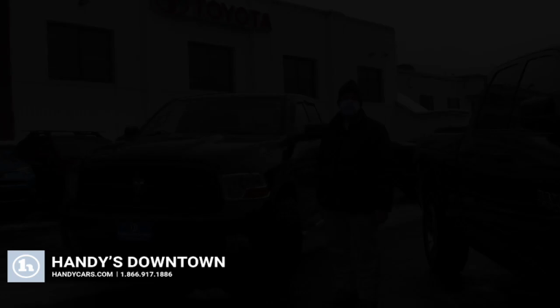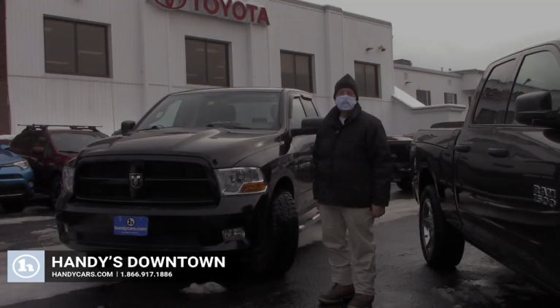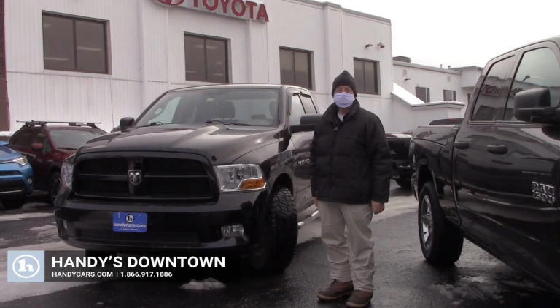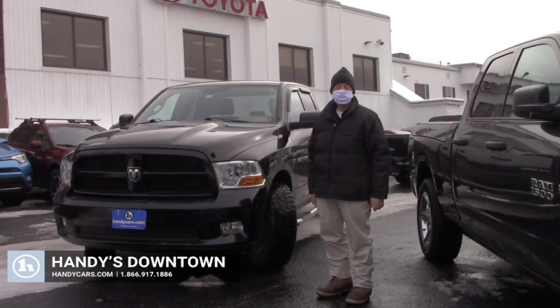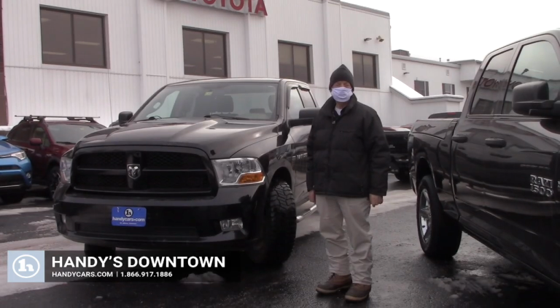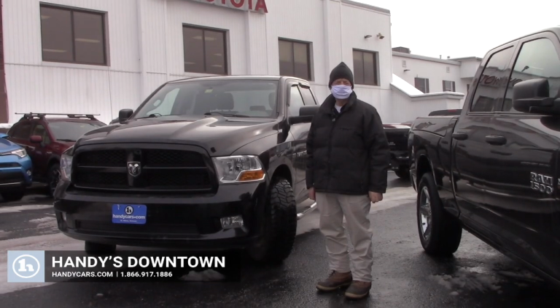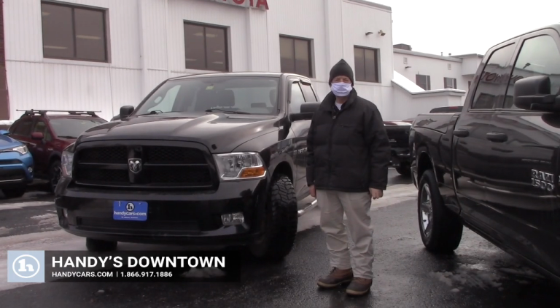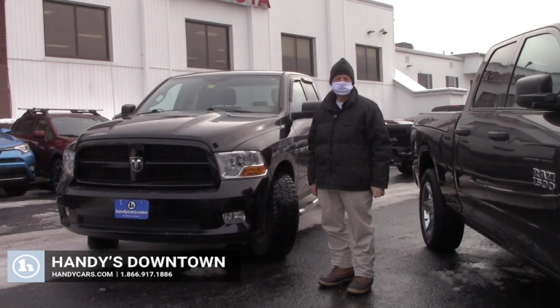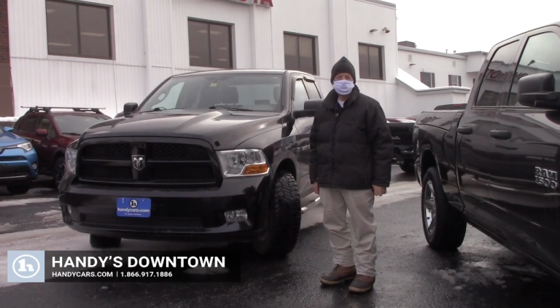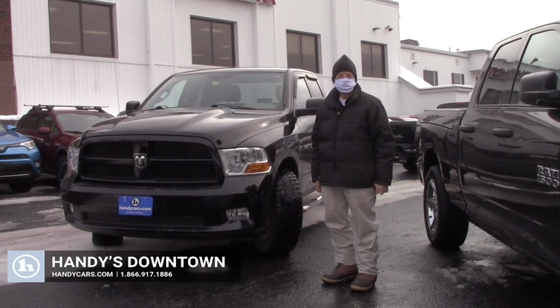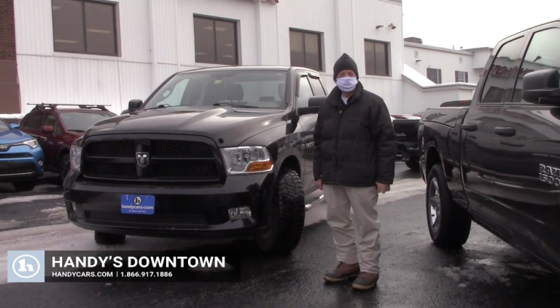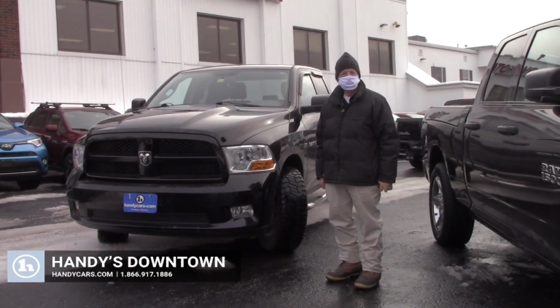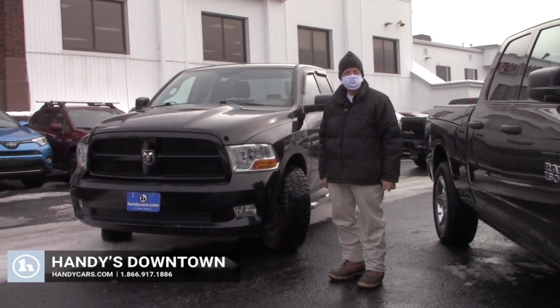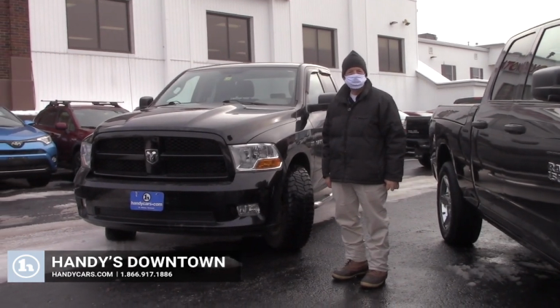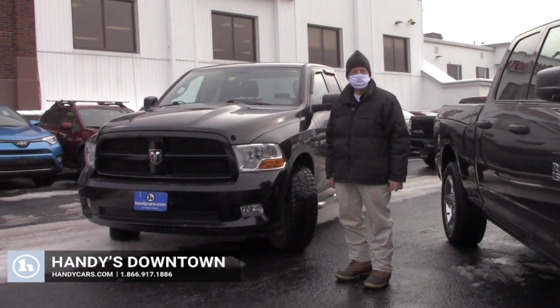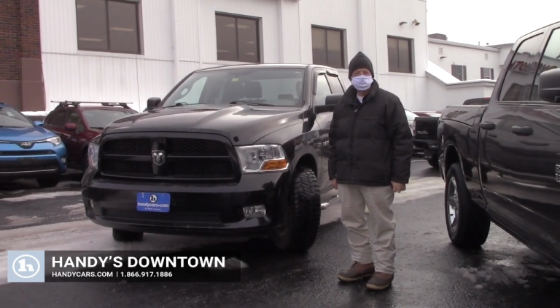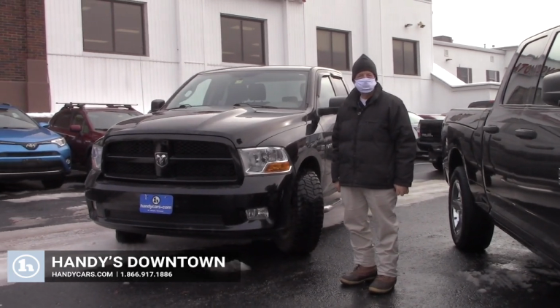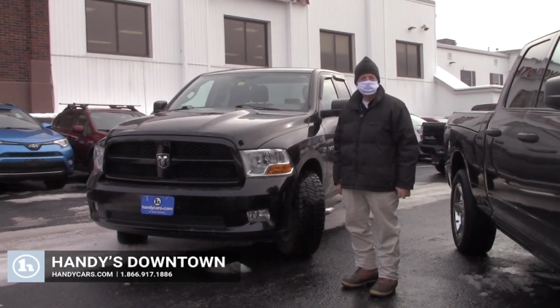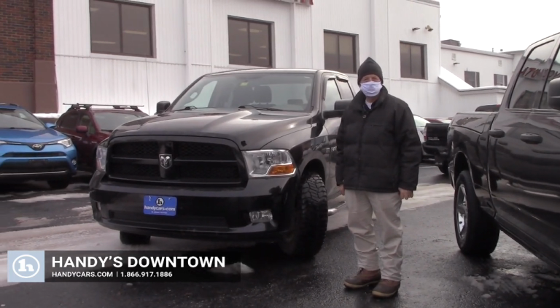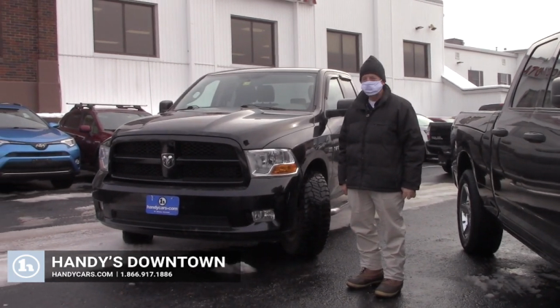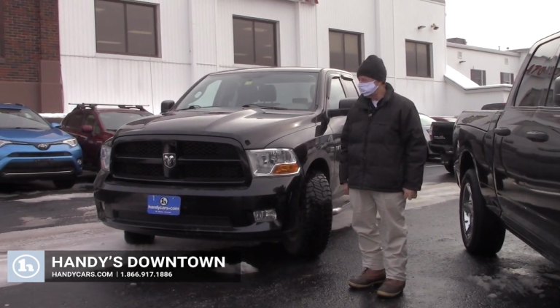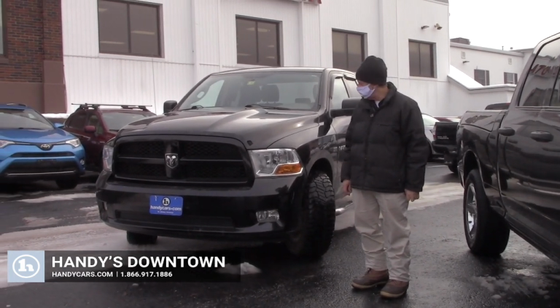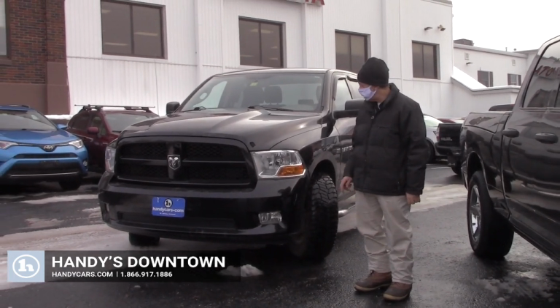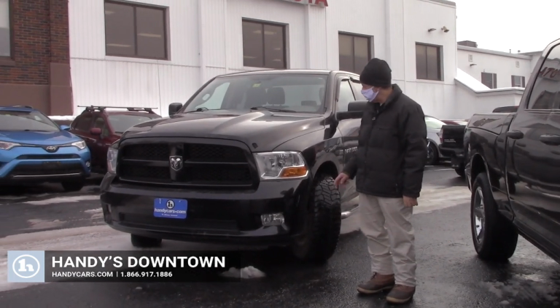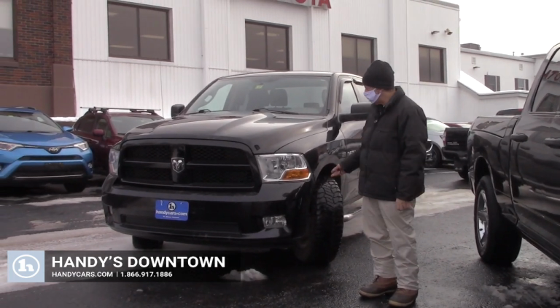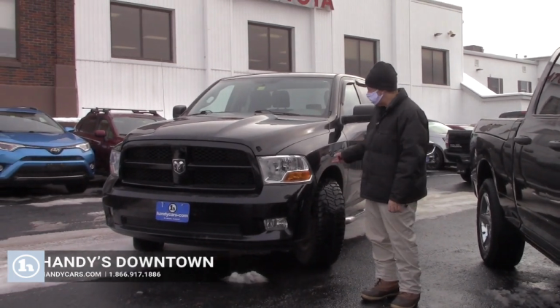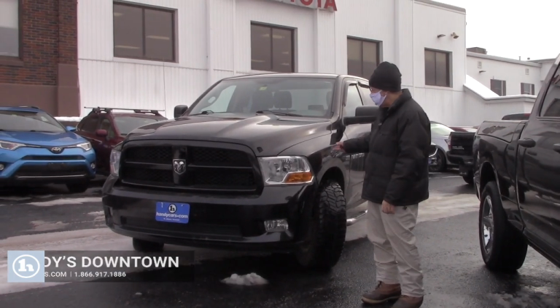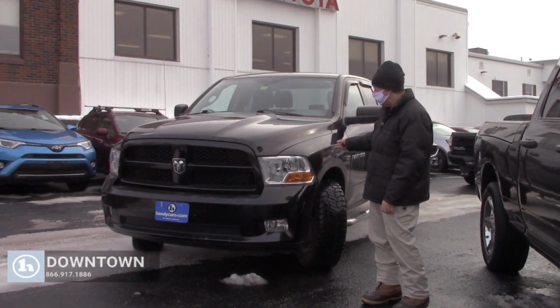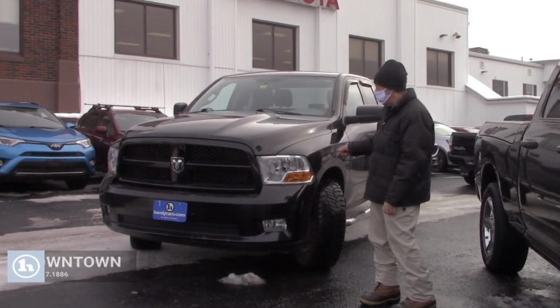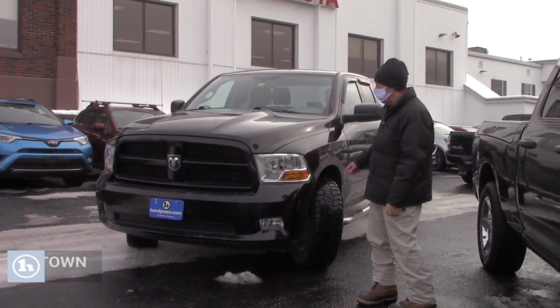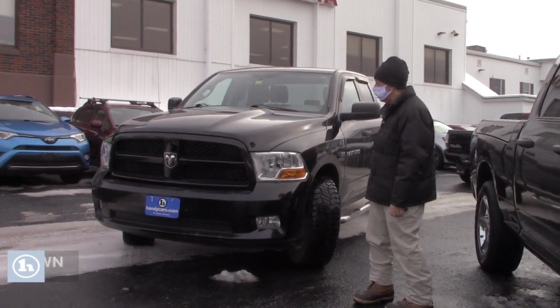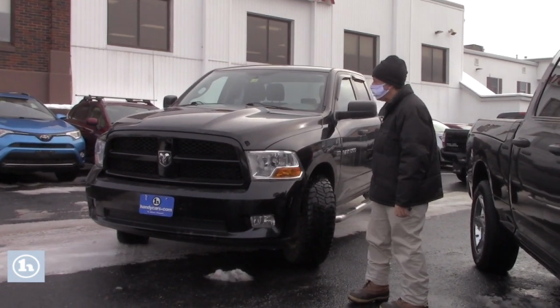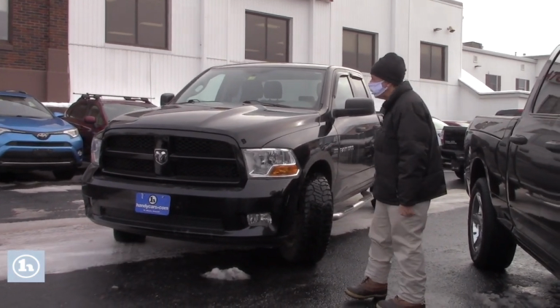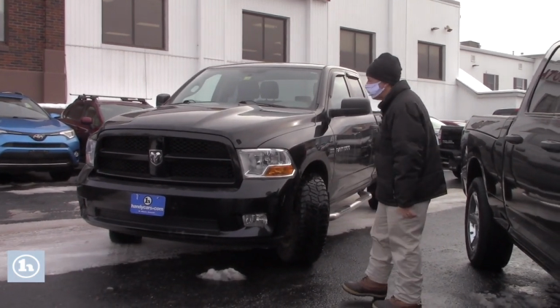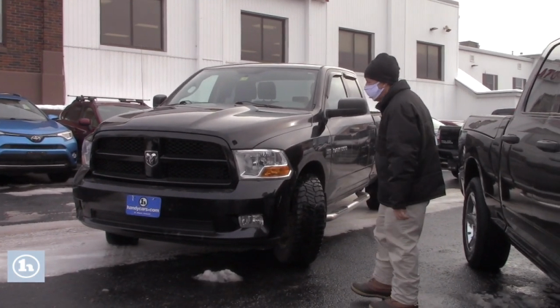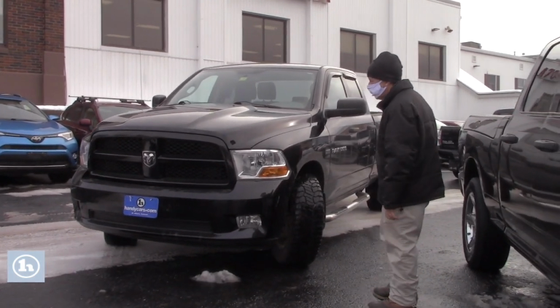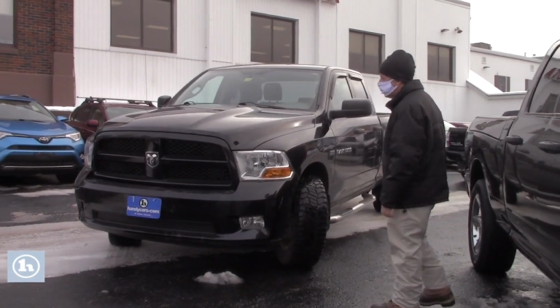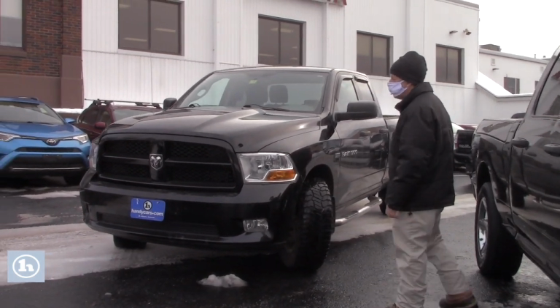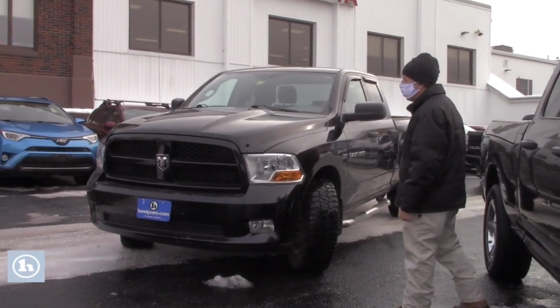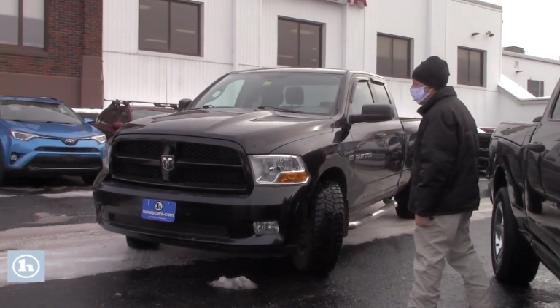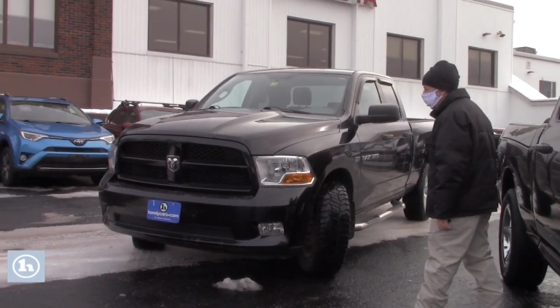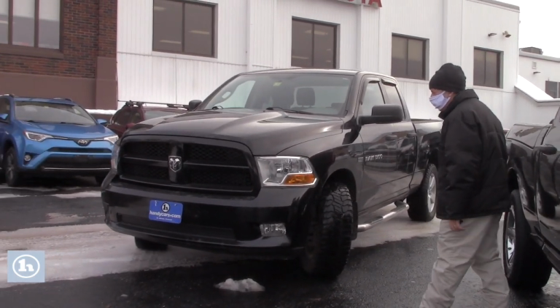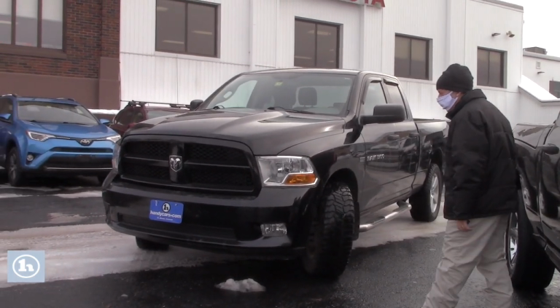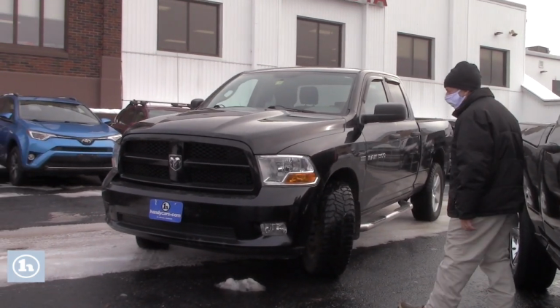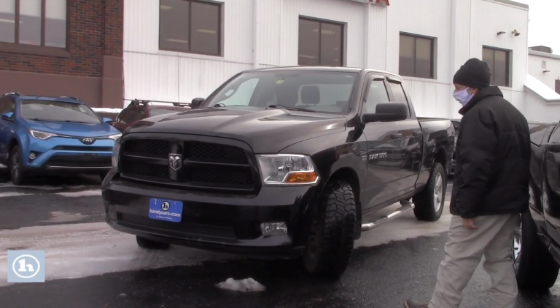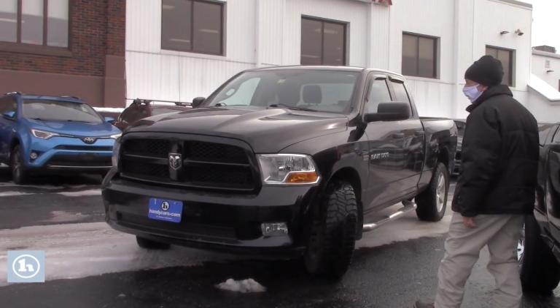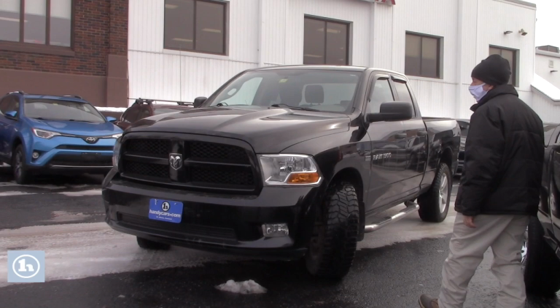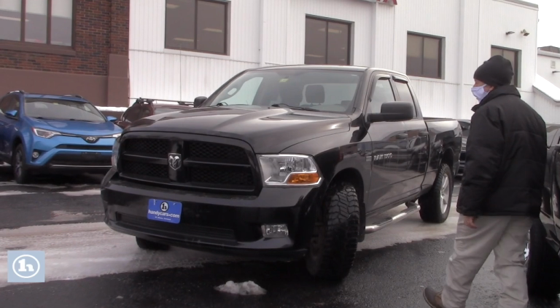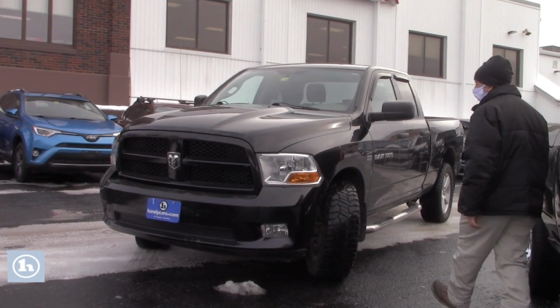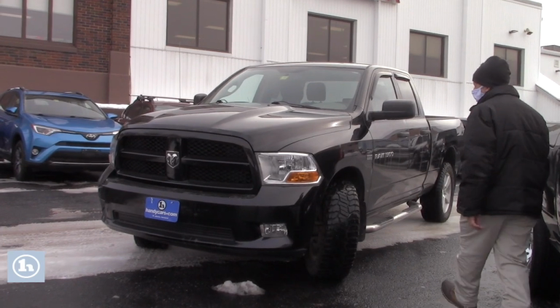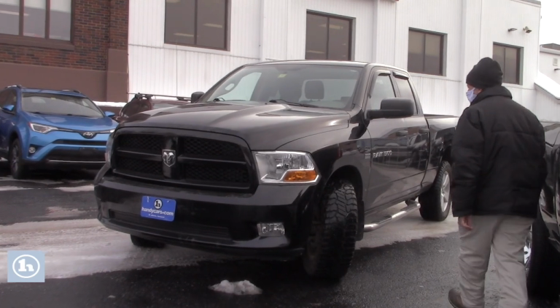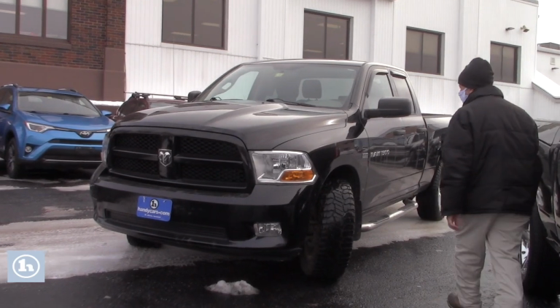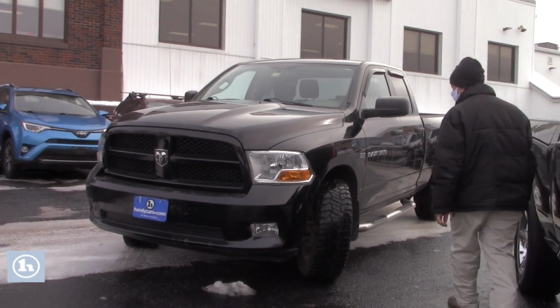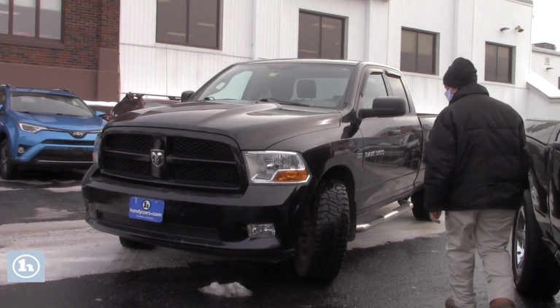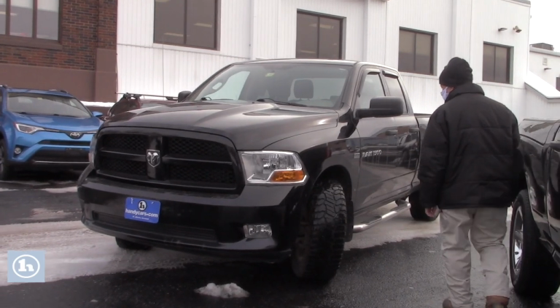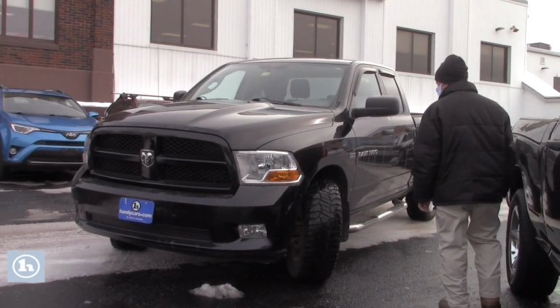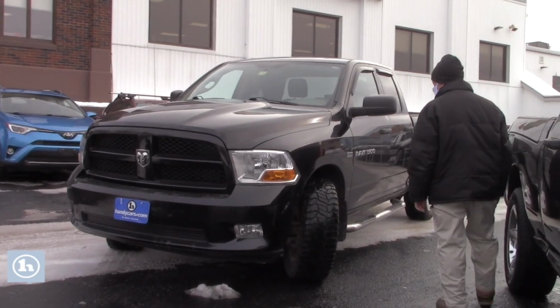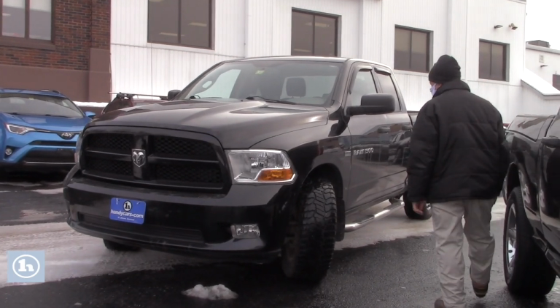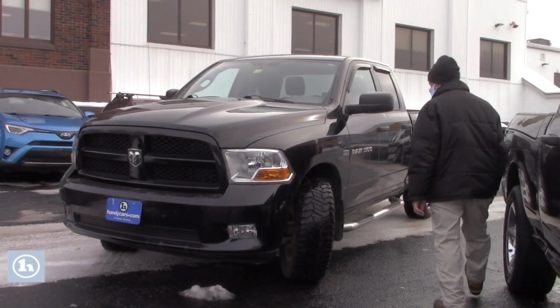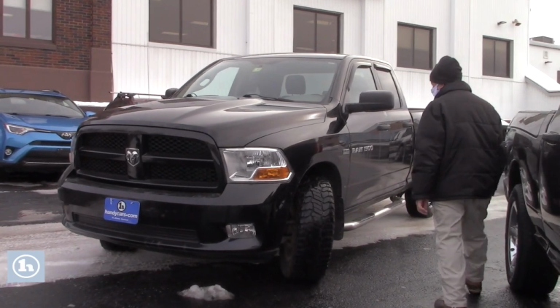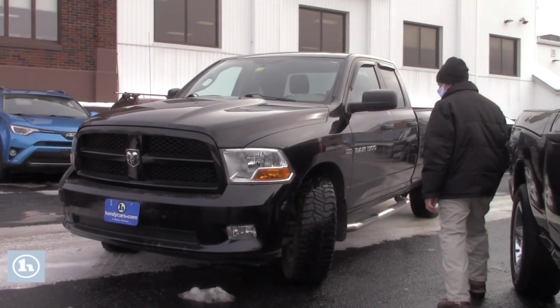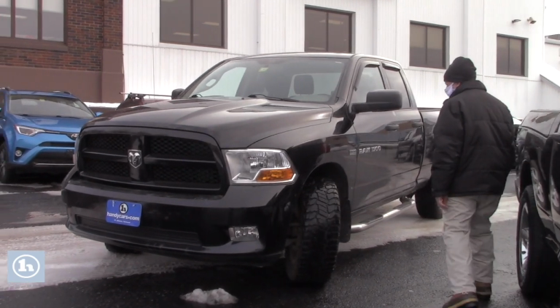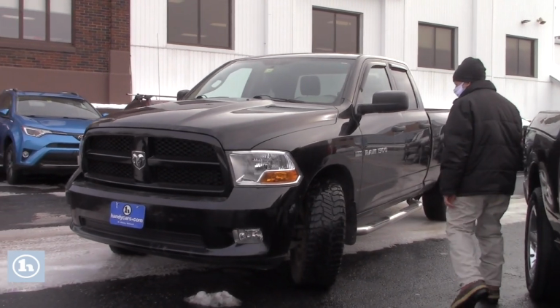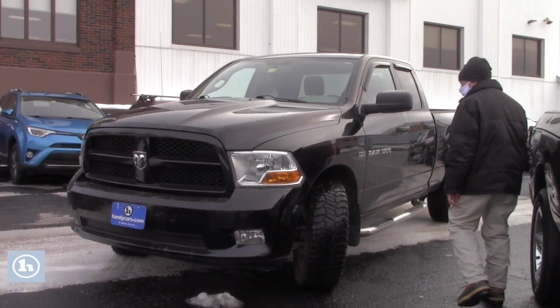Hi Dennis, it's Mike here at Handy Downtown. This is that beautiful 2012 Ram 1500.